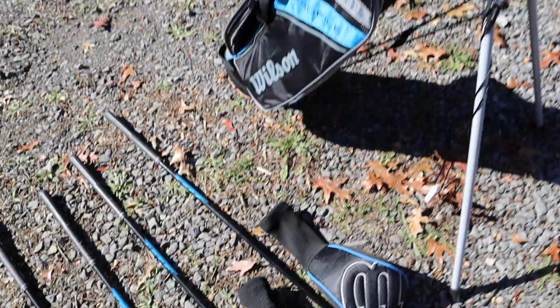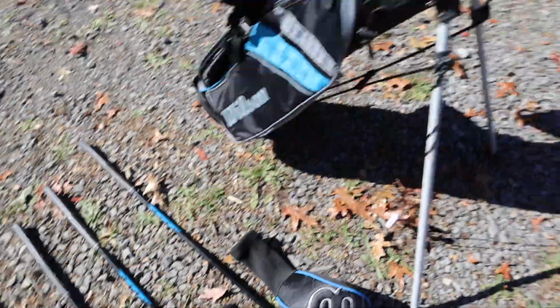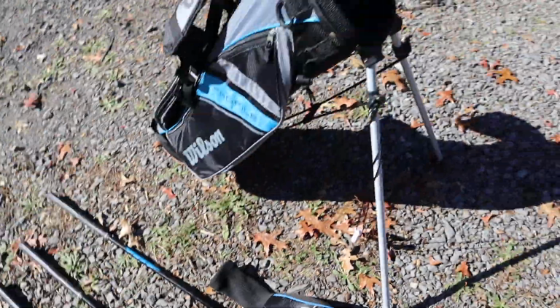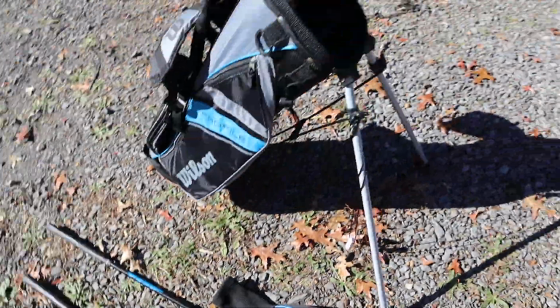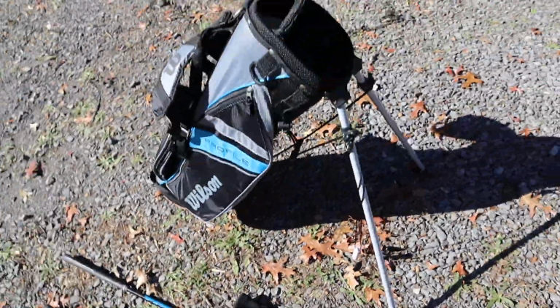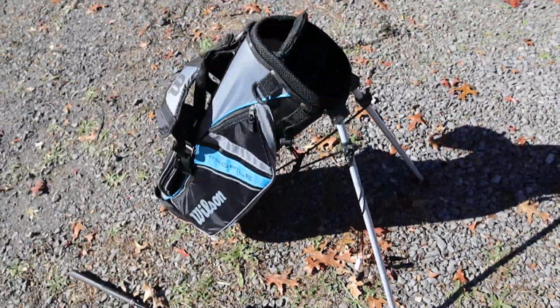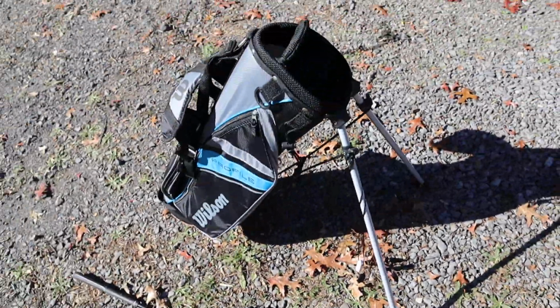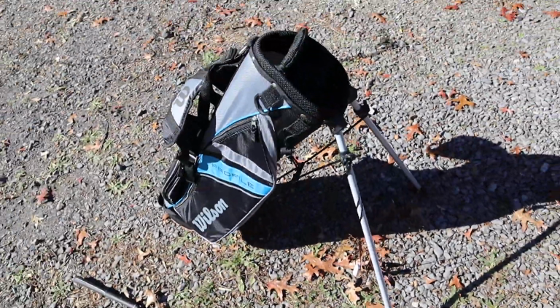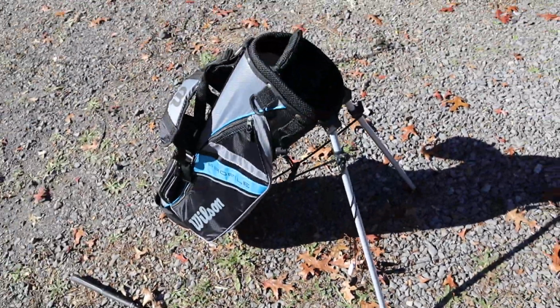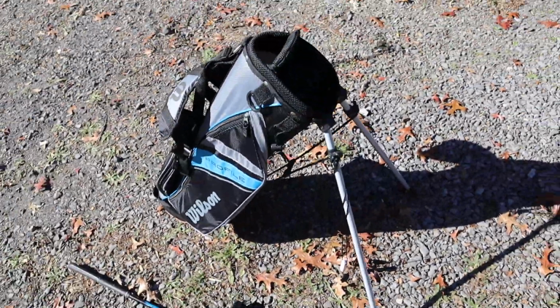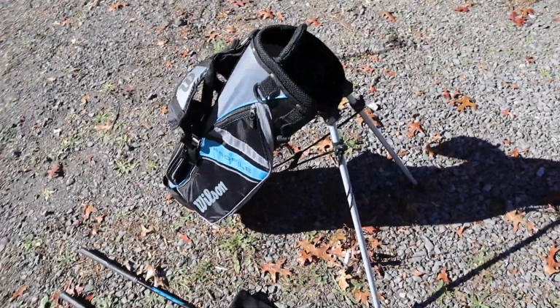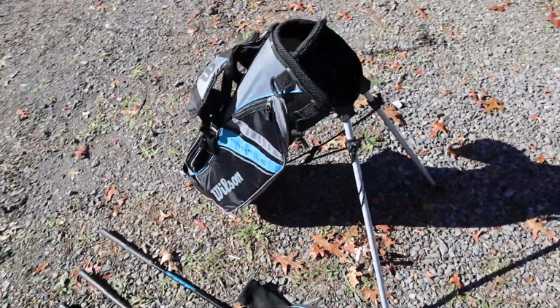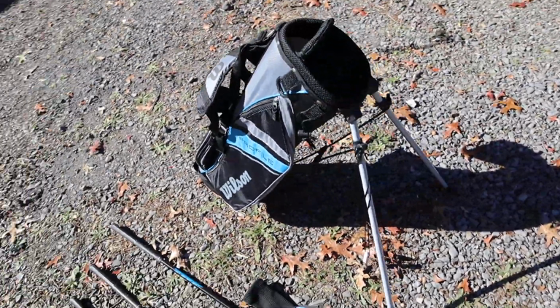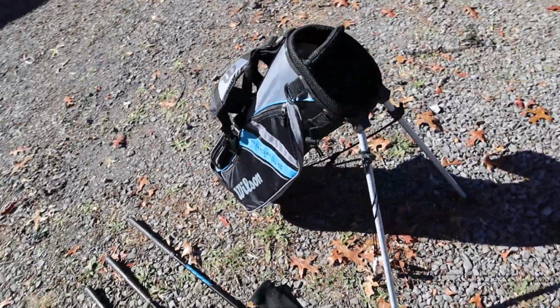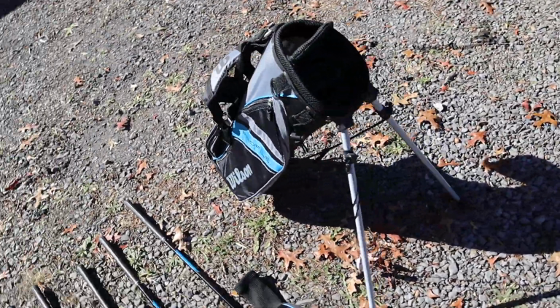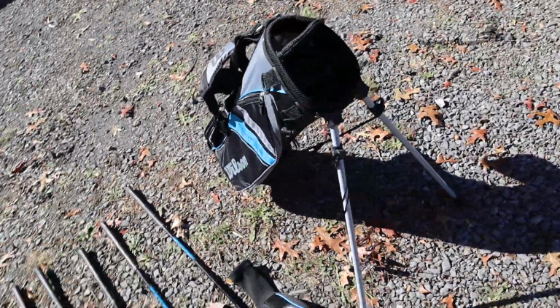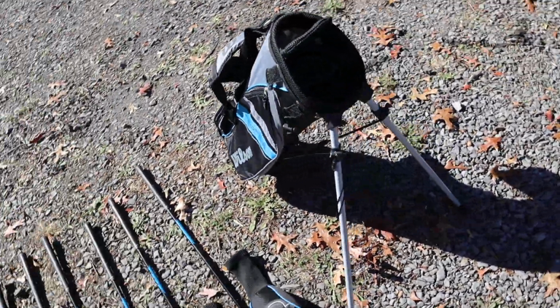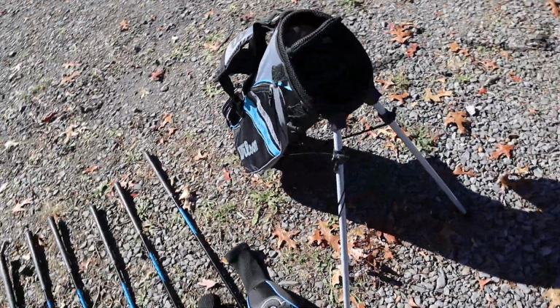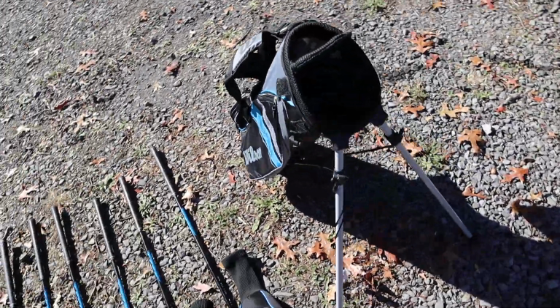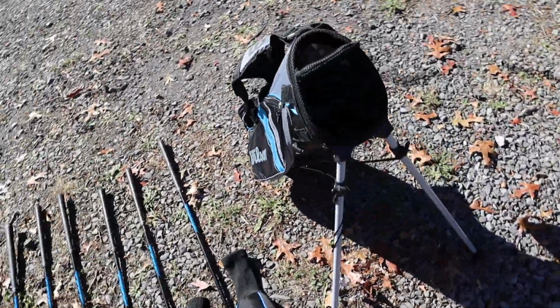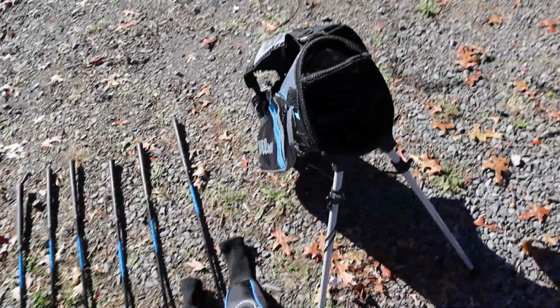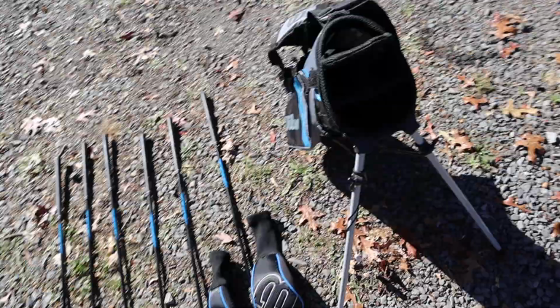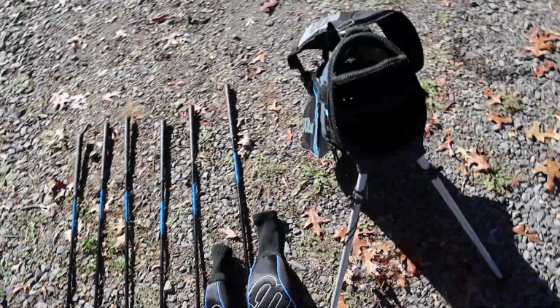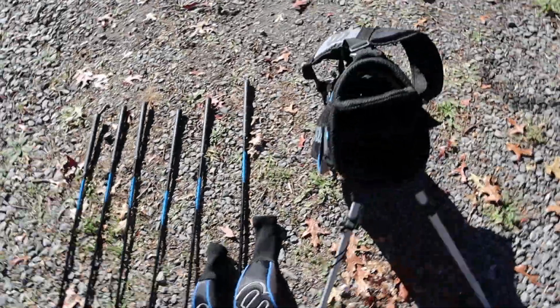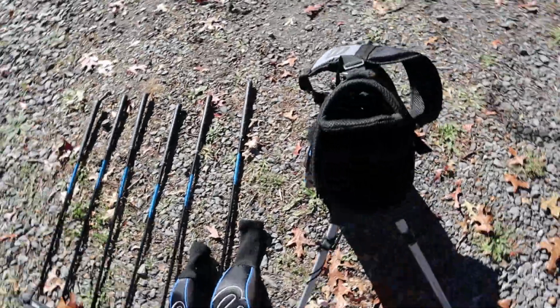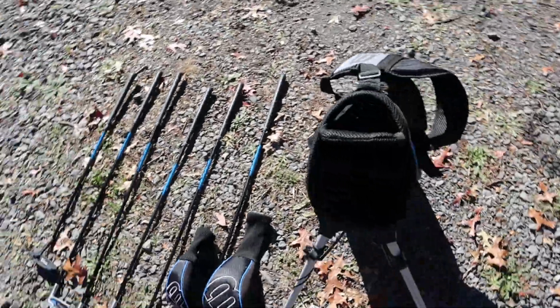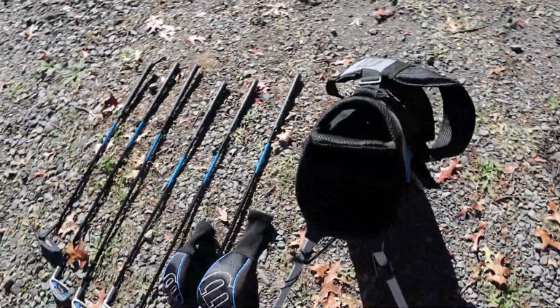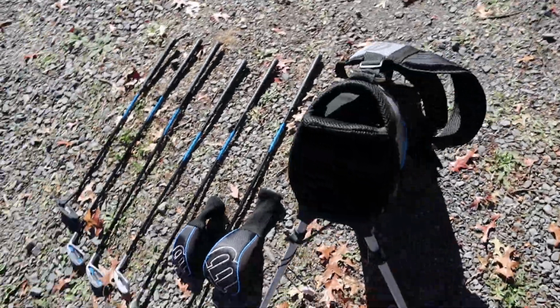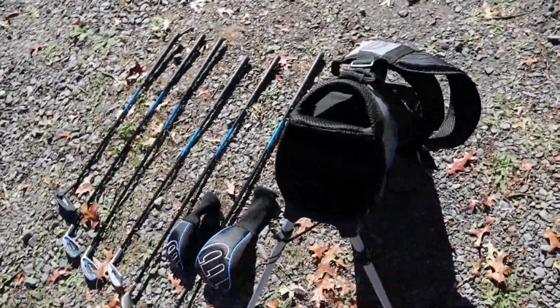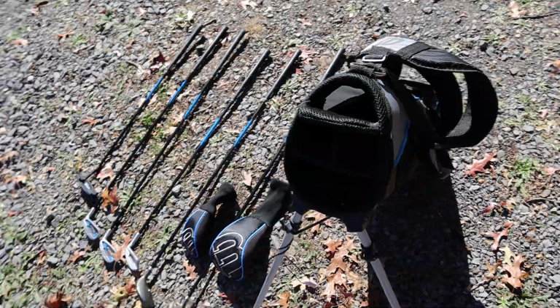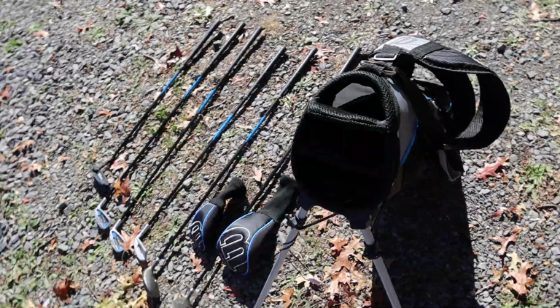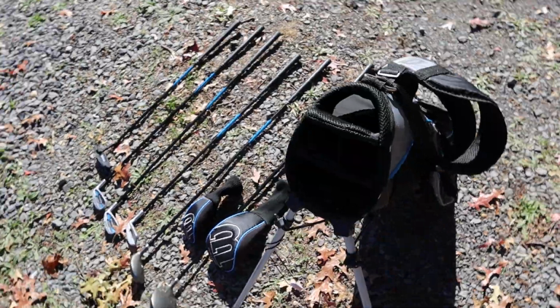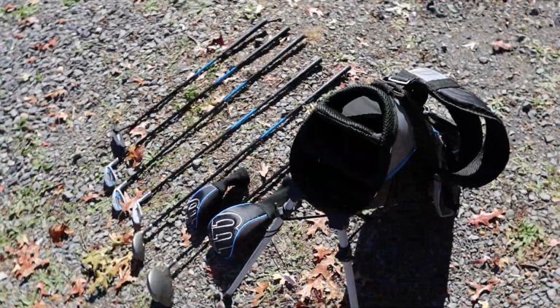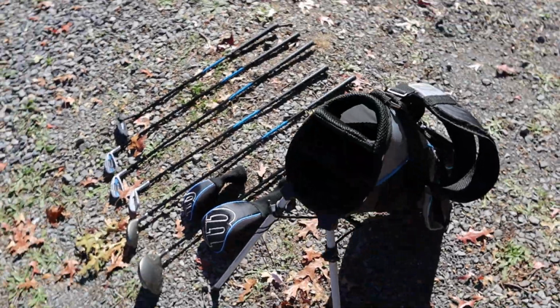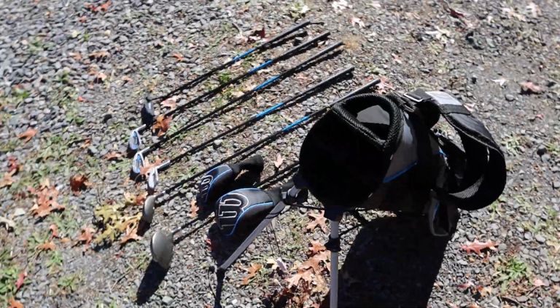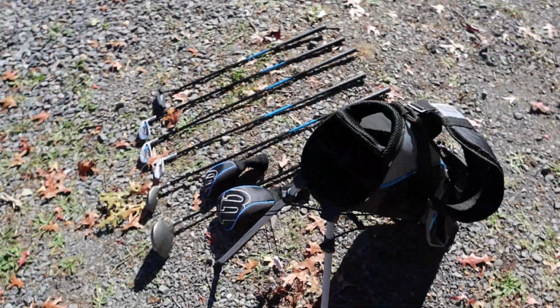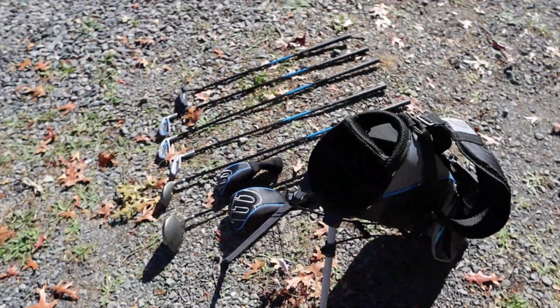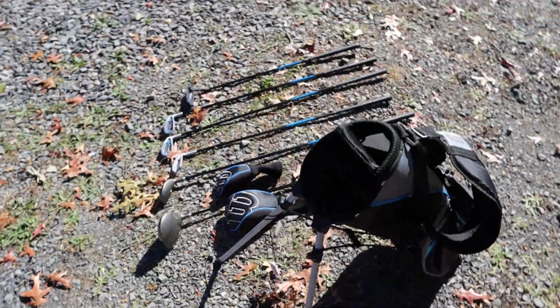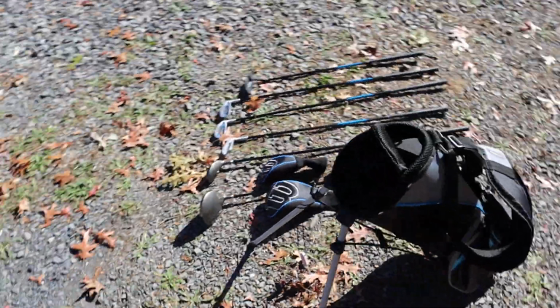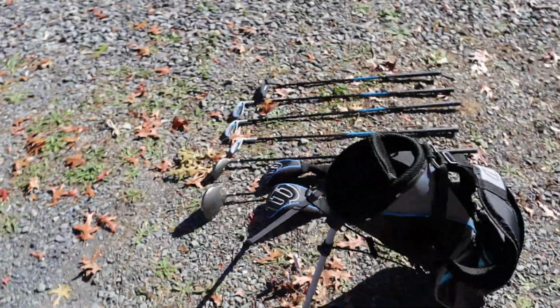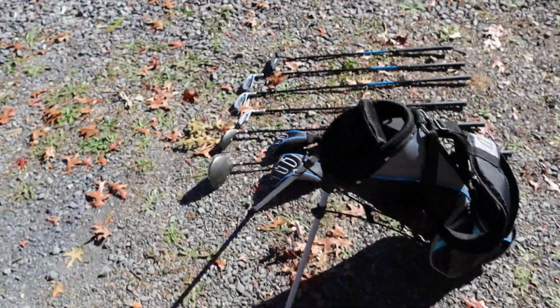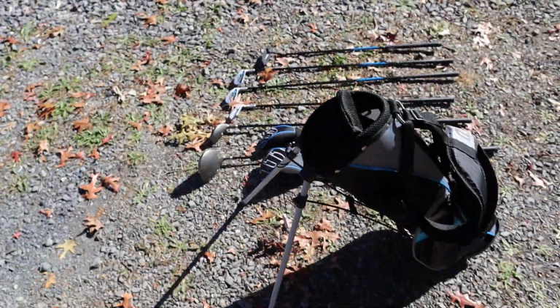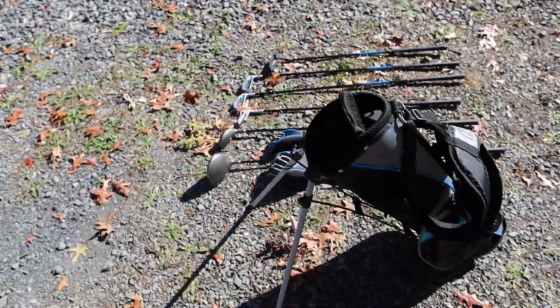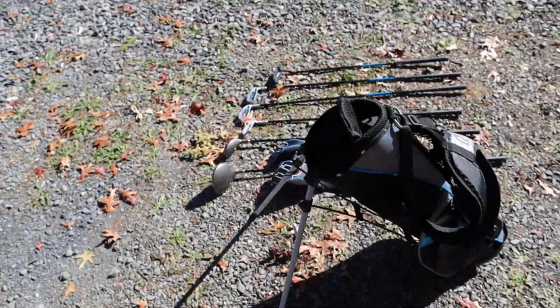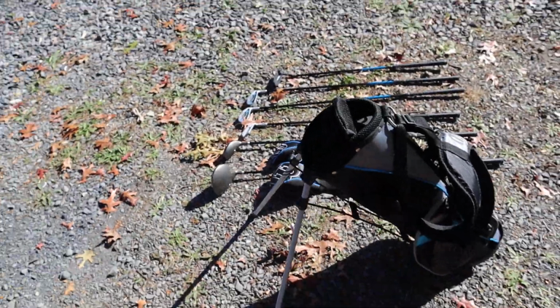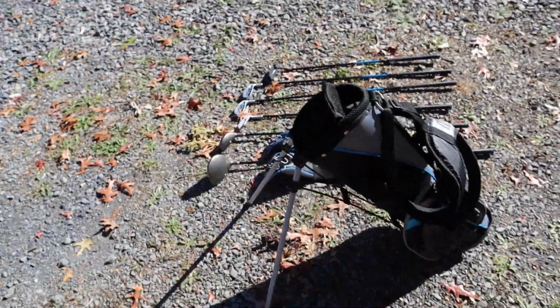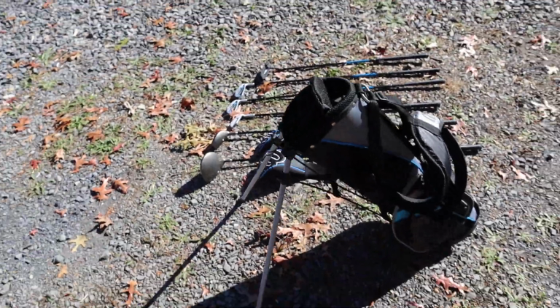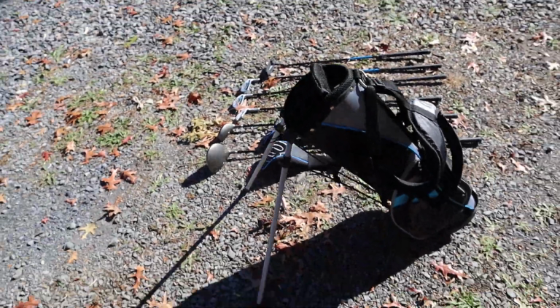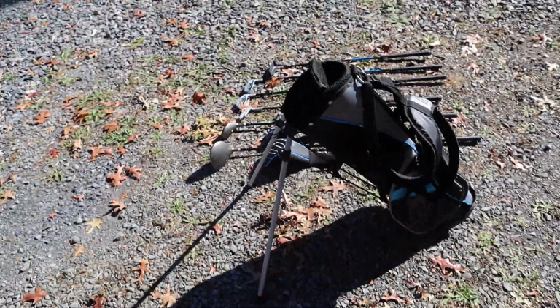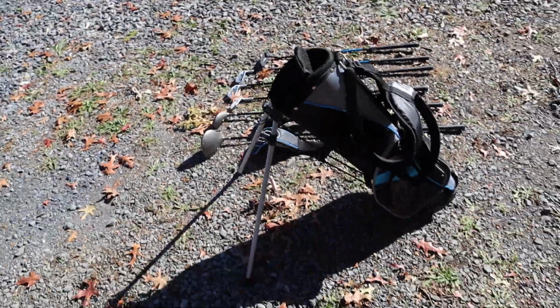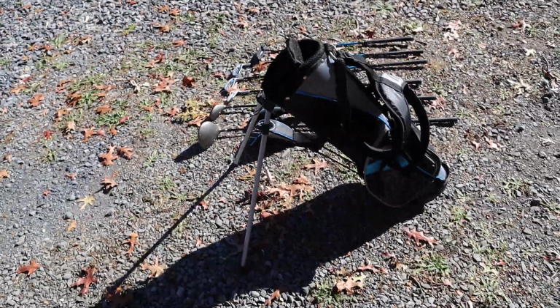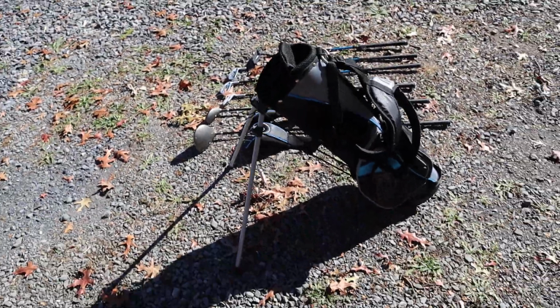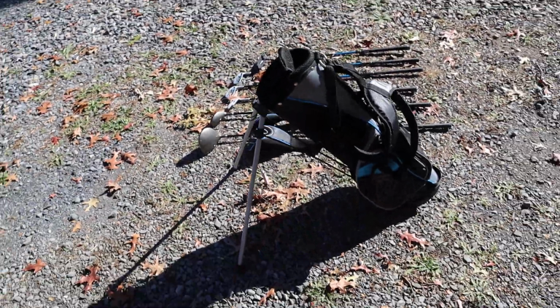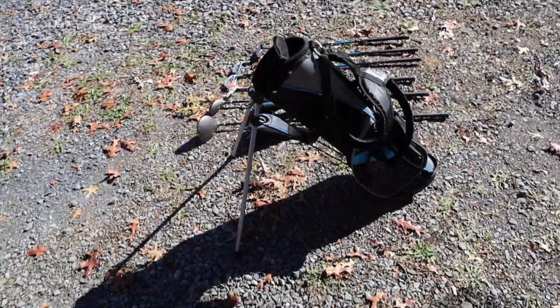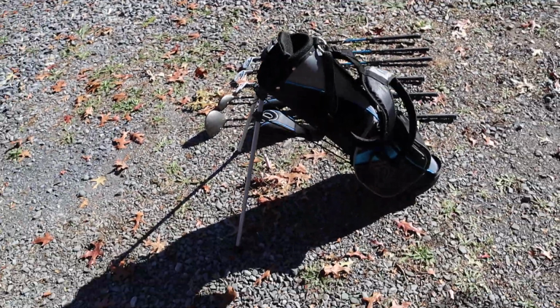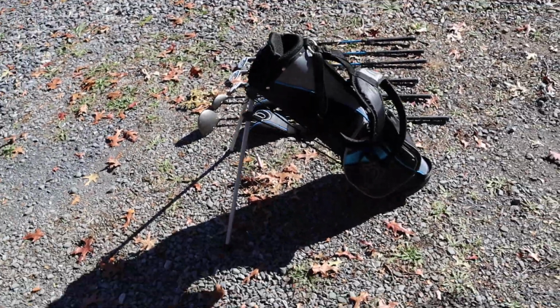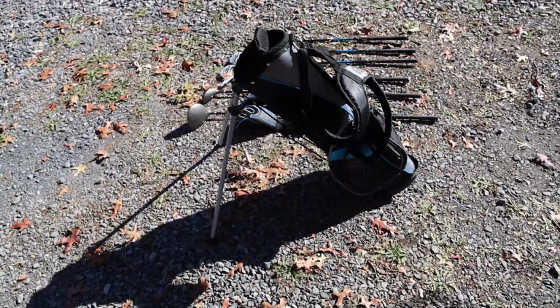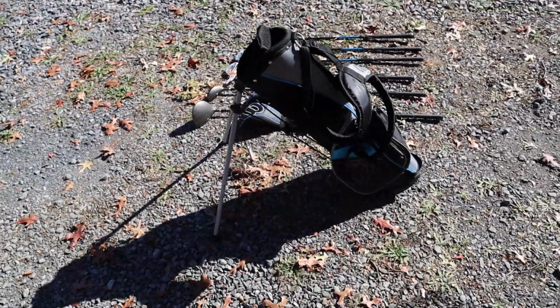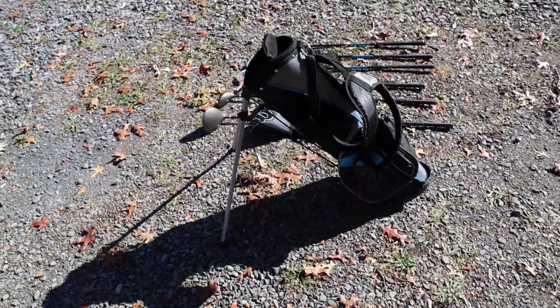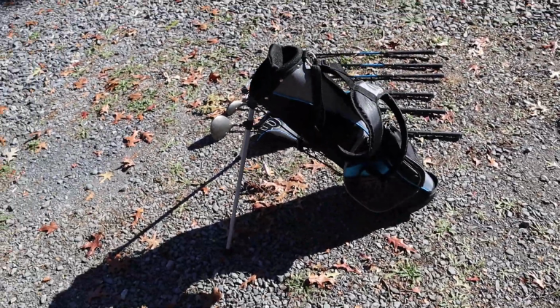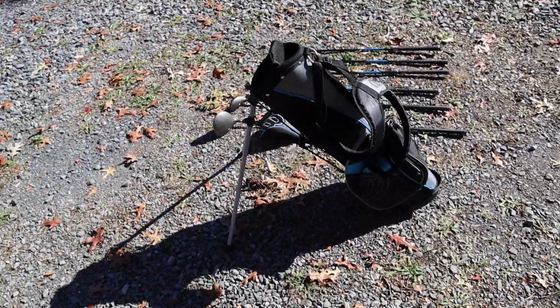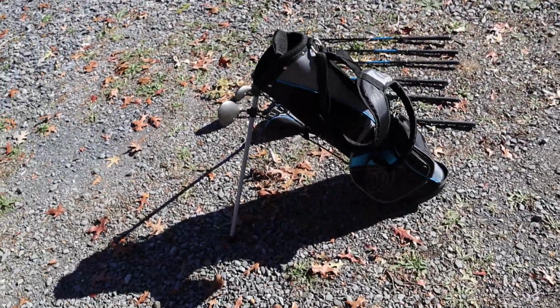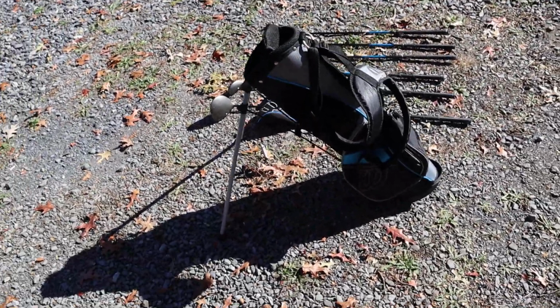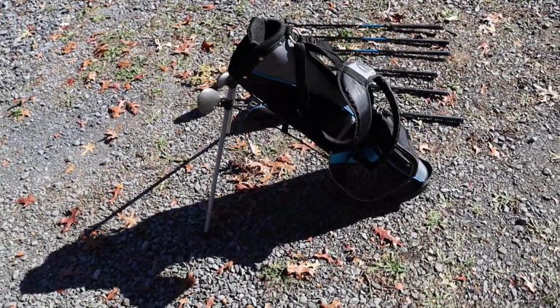It does come with the matching golf bag. It's barely been used. We do have two of these golf sets in the same shape.